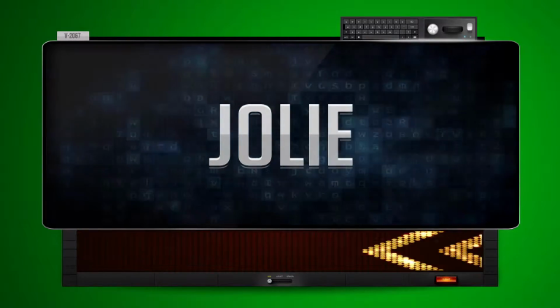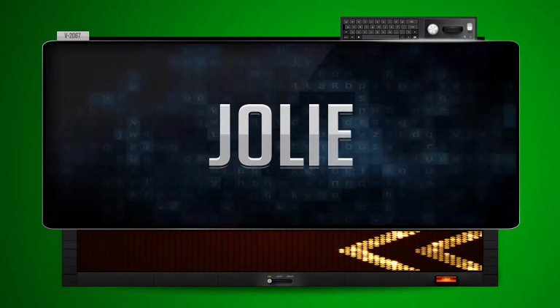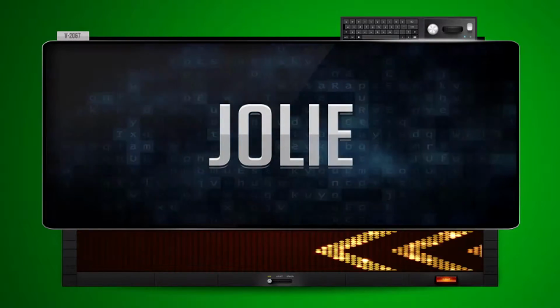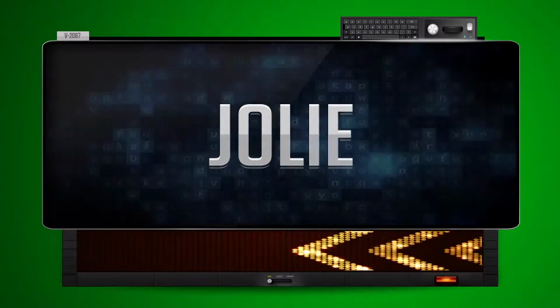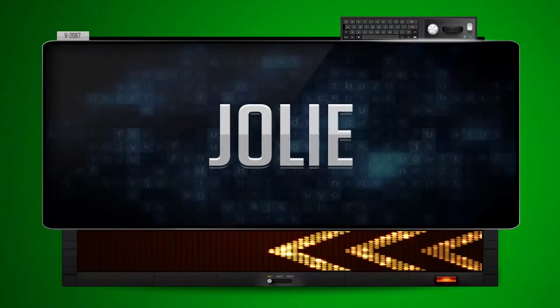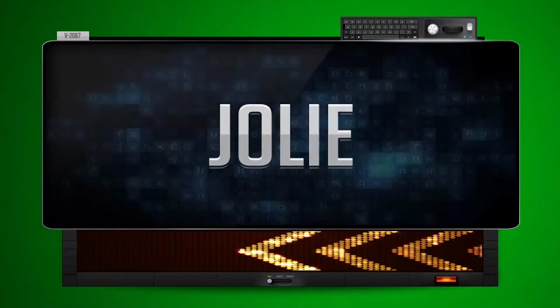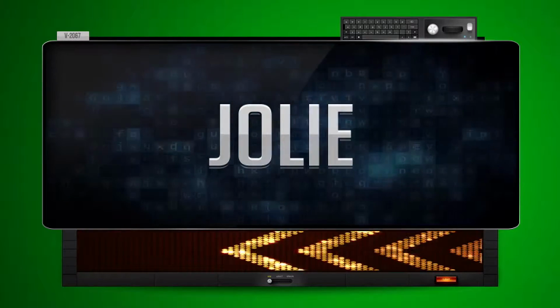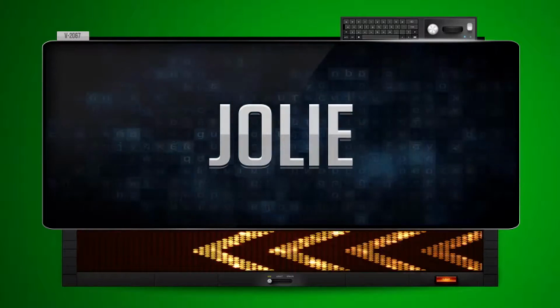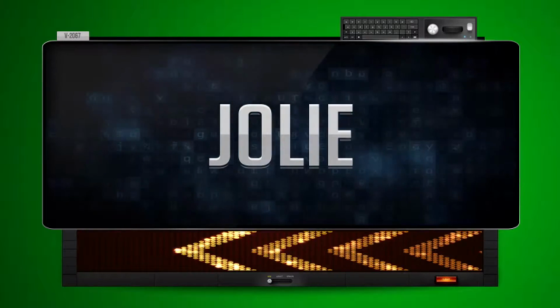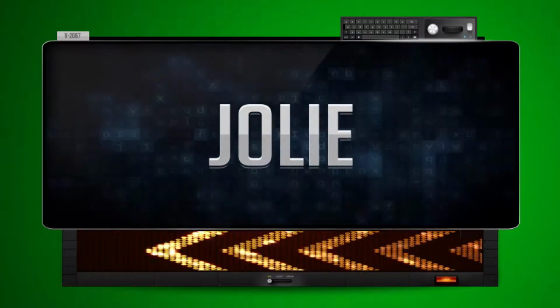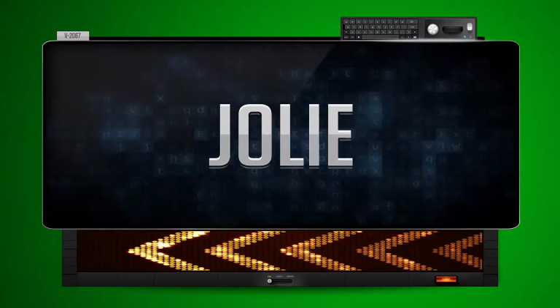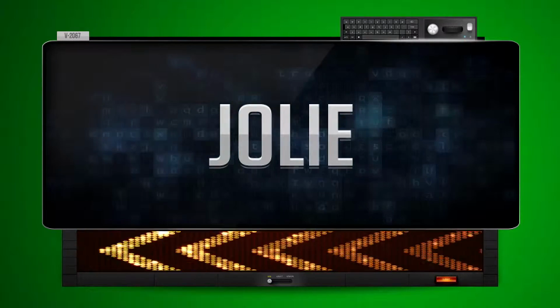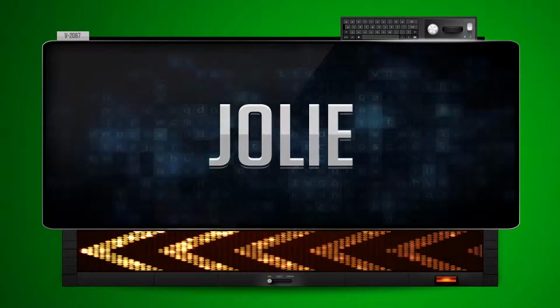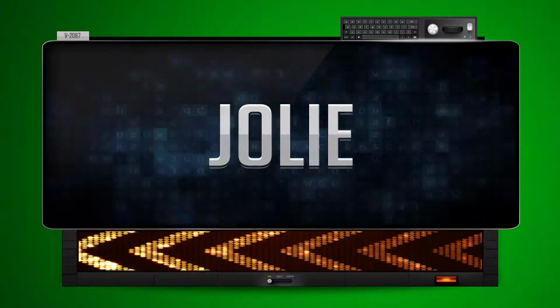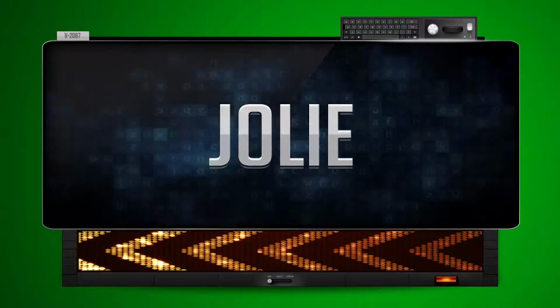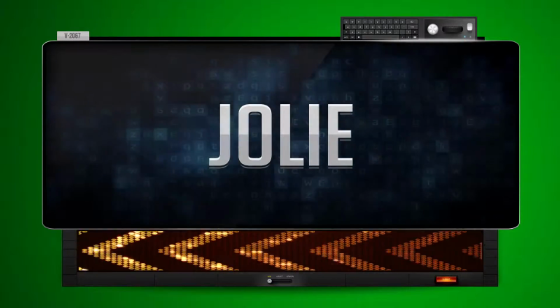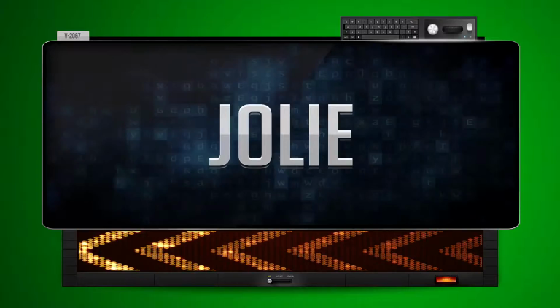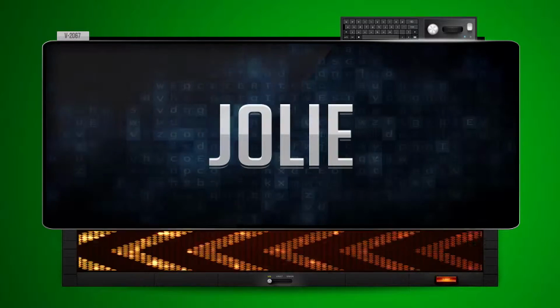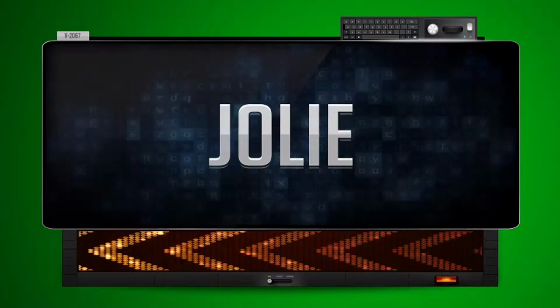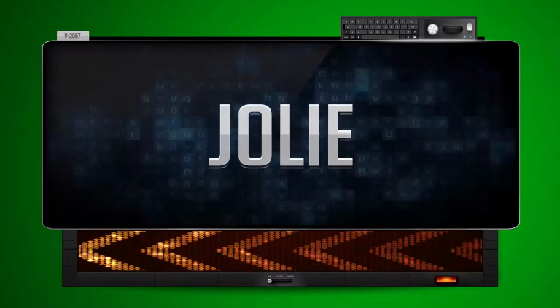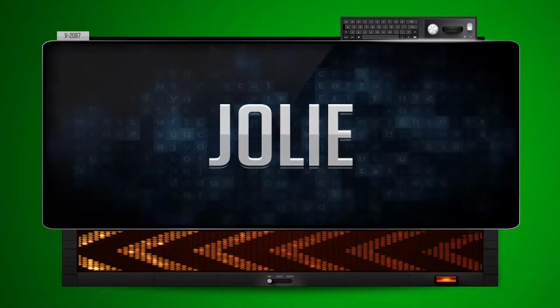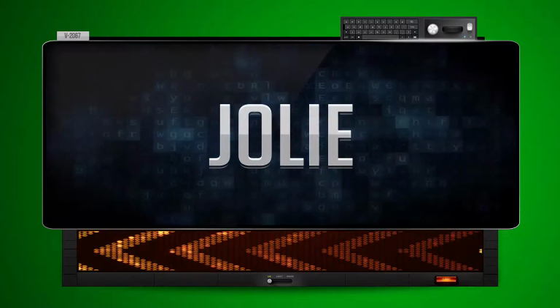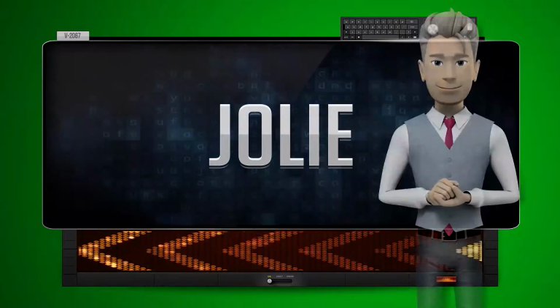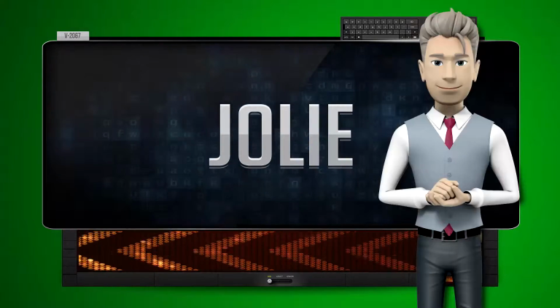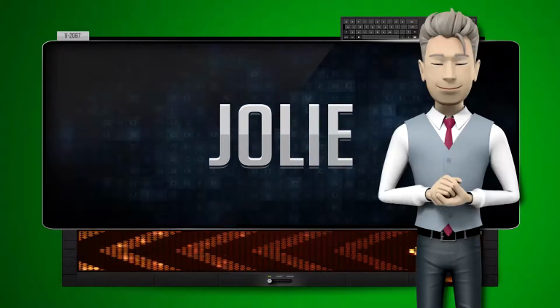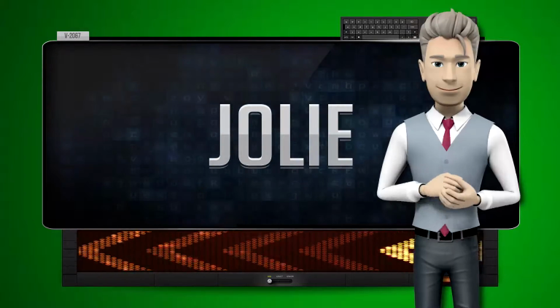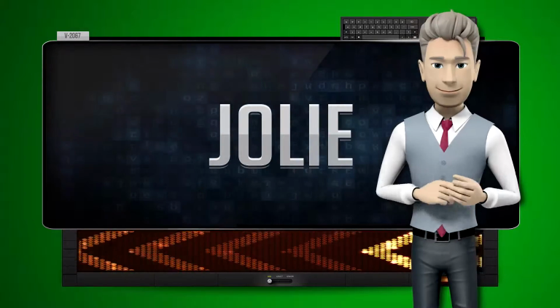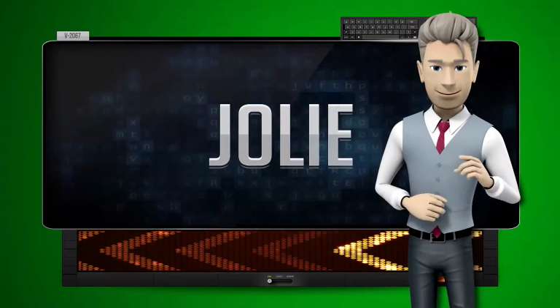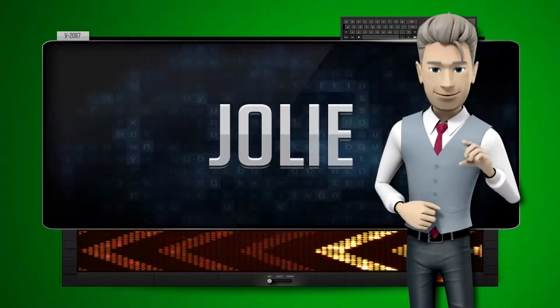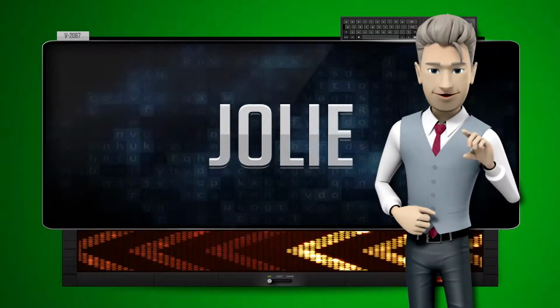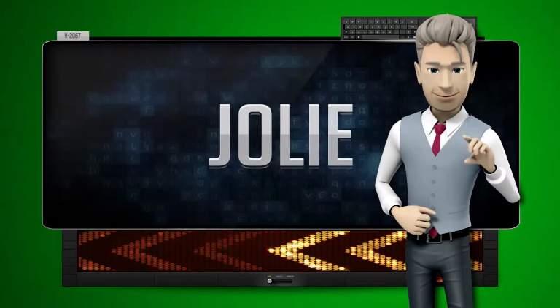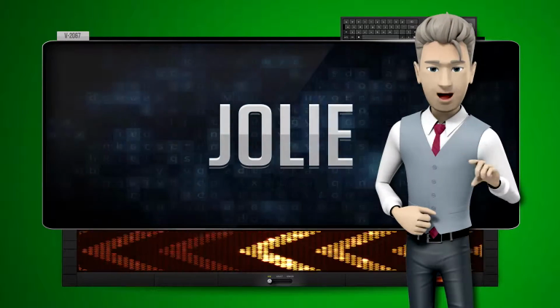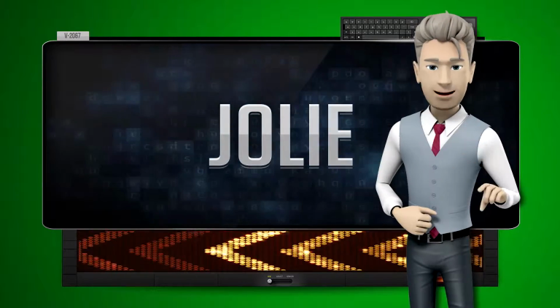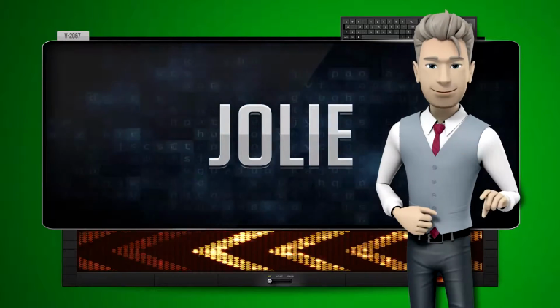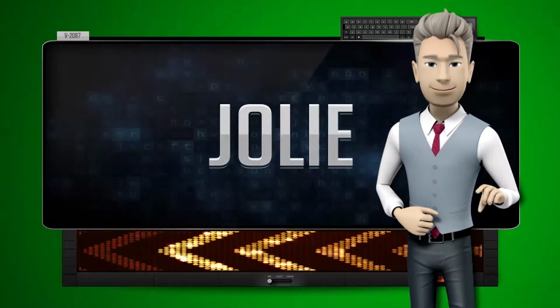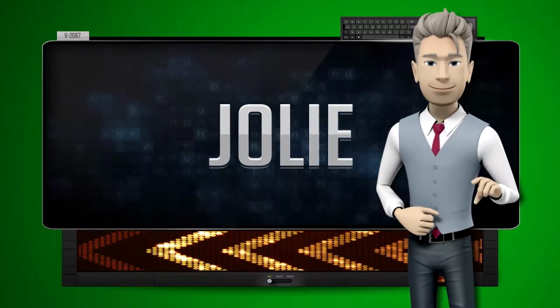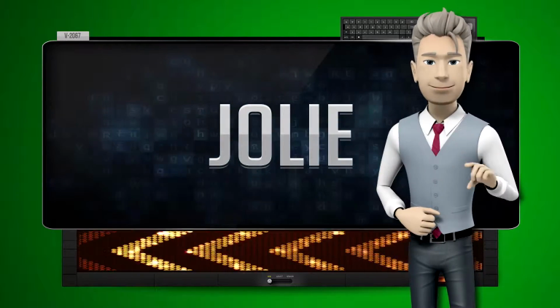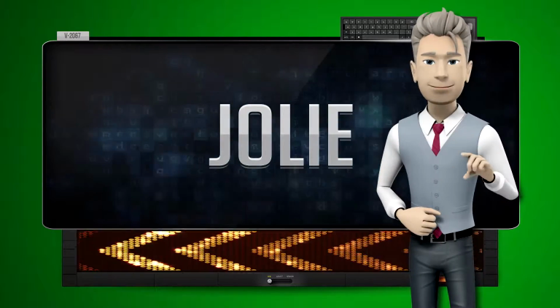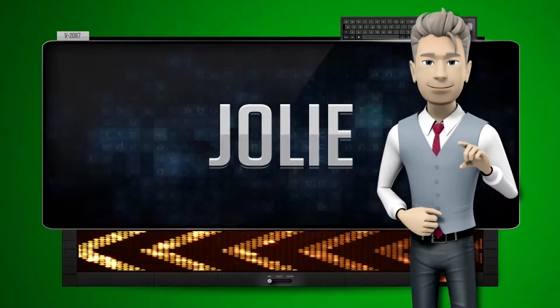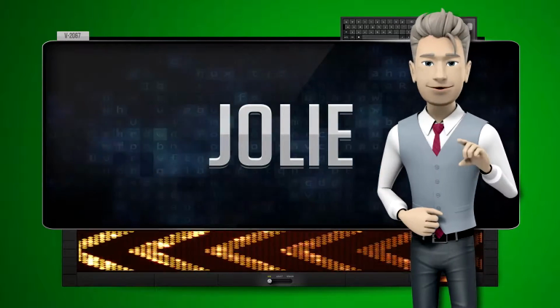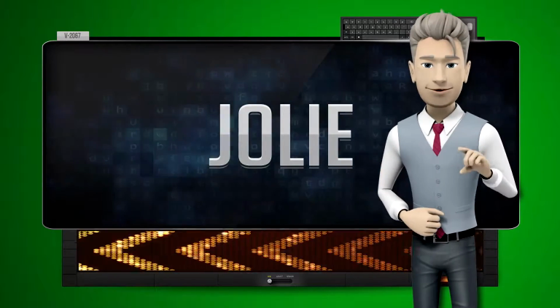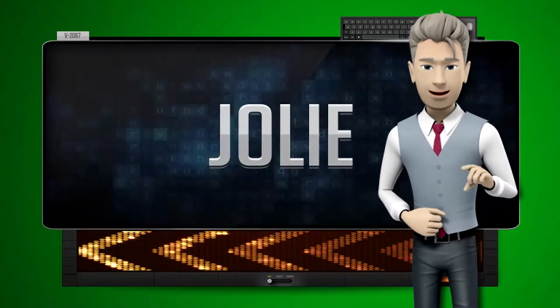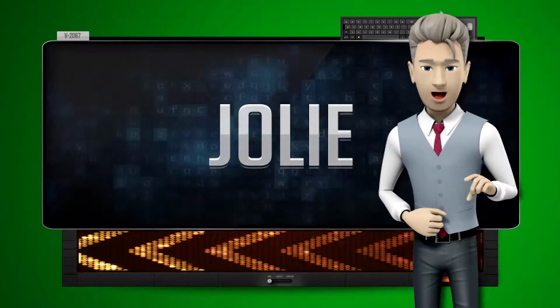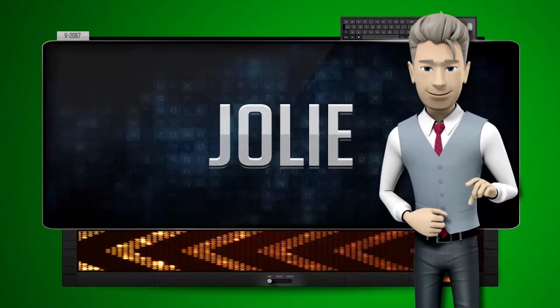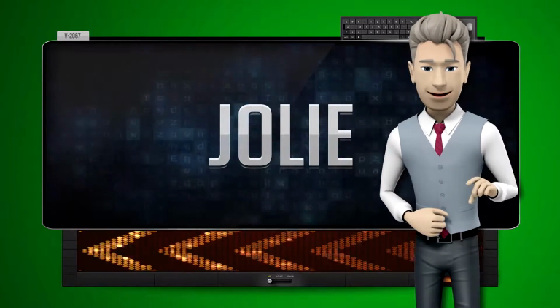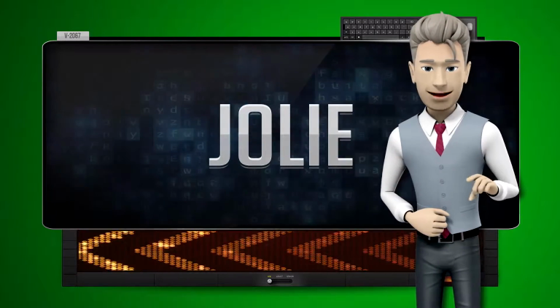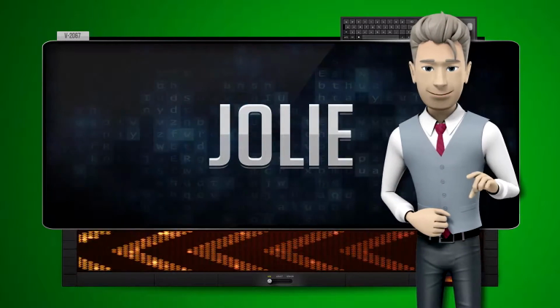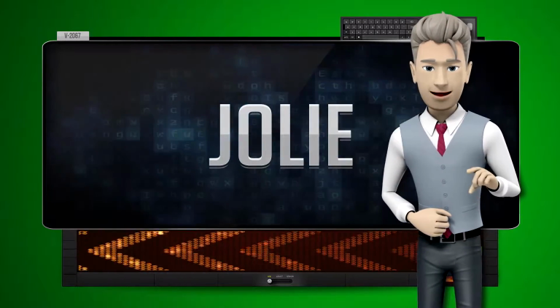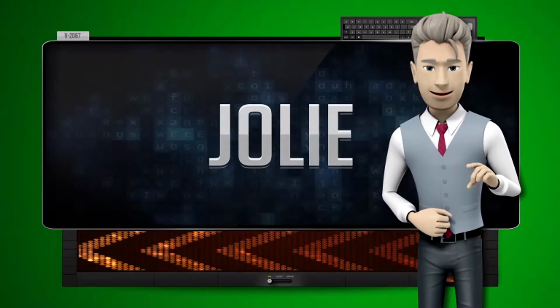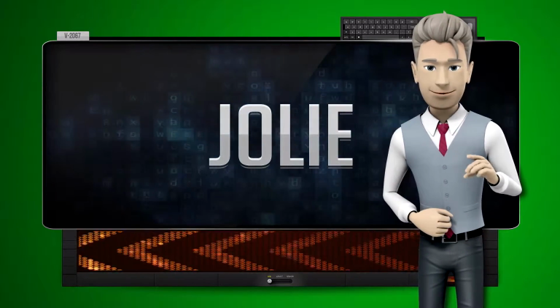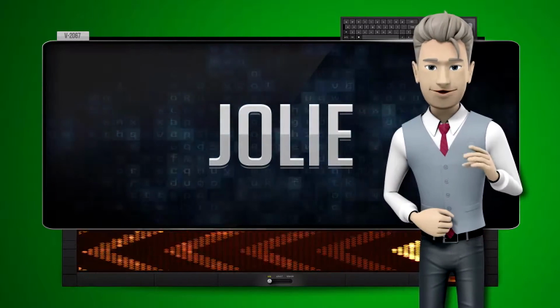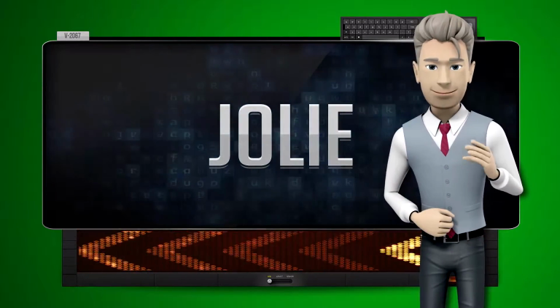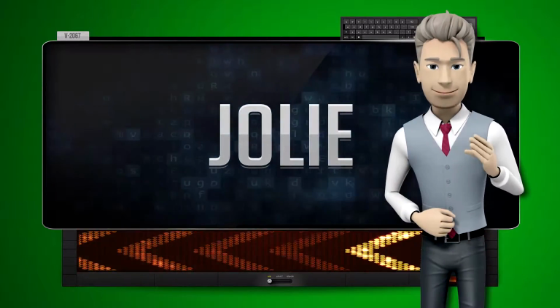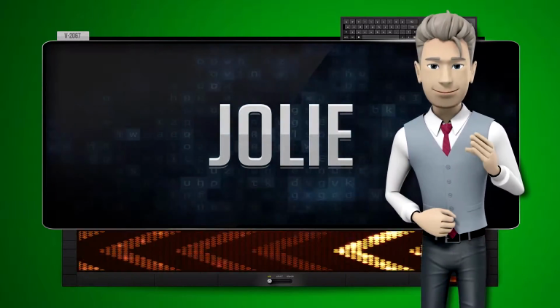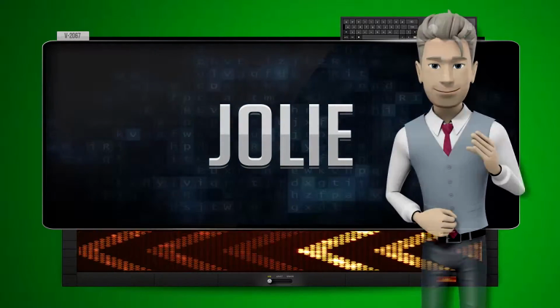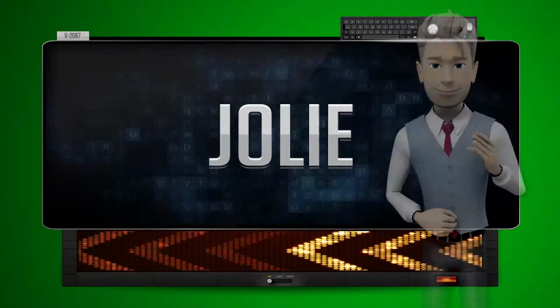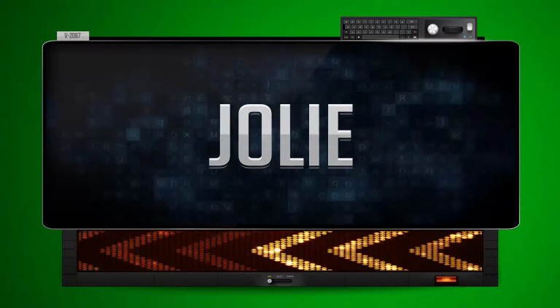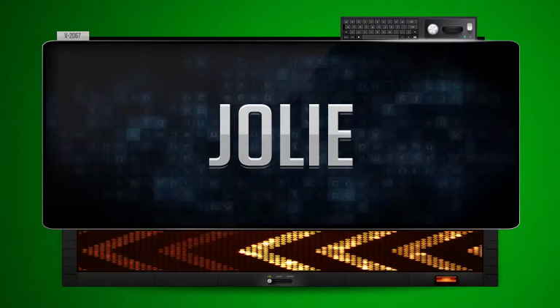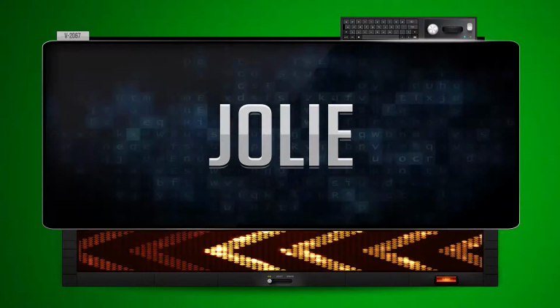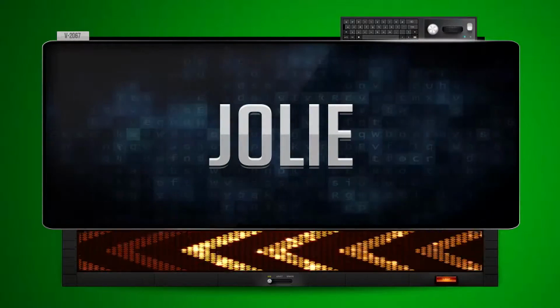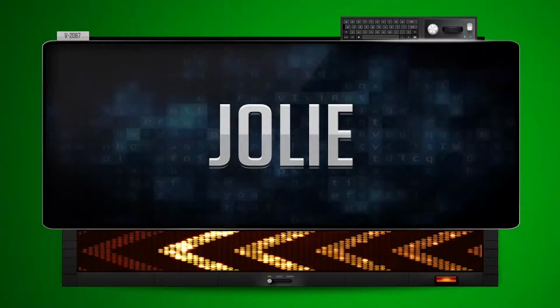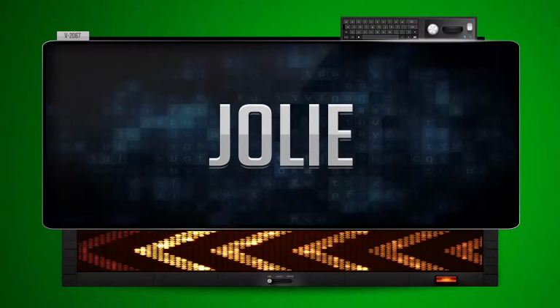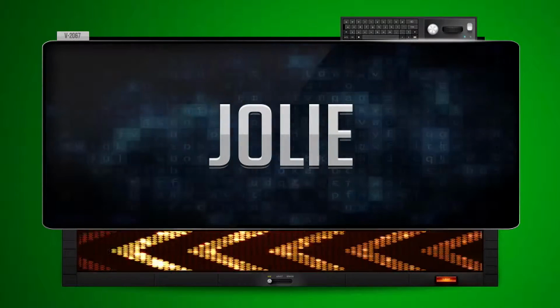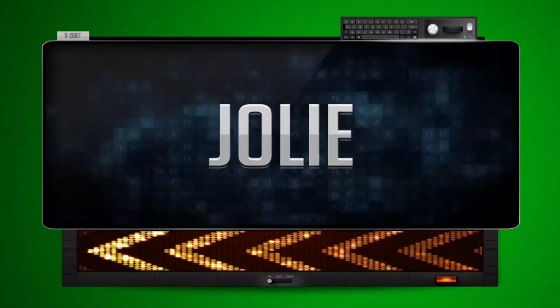Iloish. One more time. Let's pay close attention. Iloish.